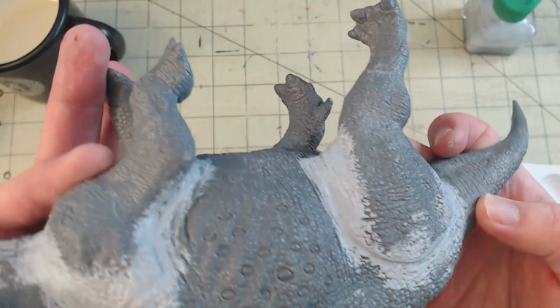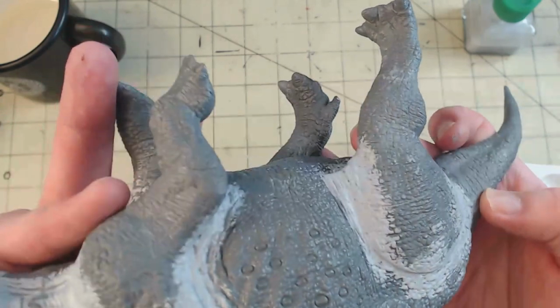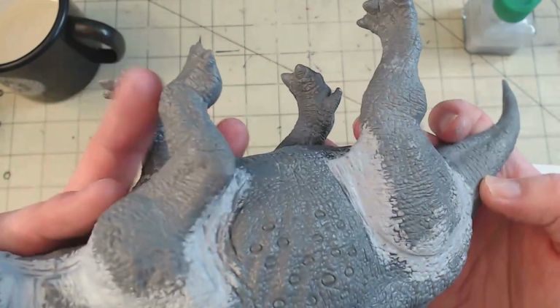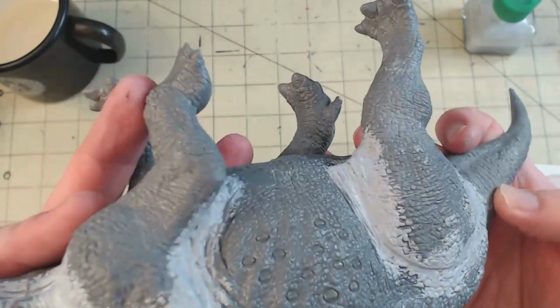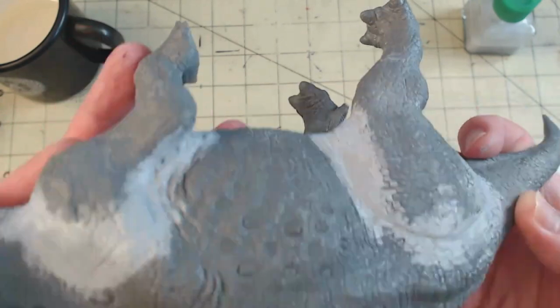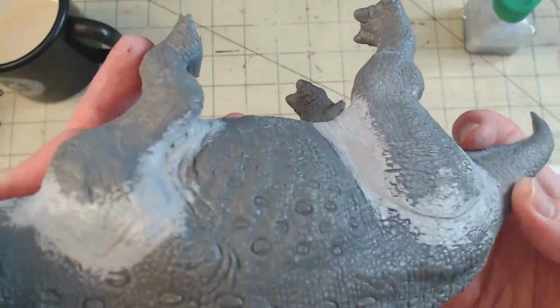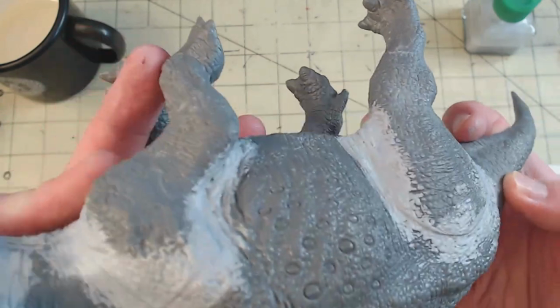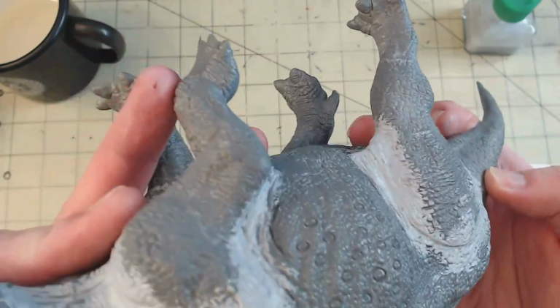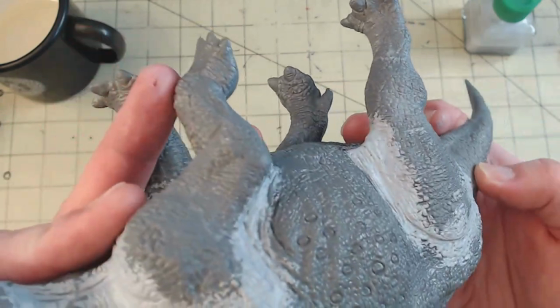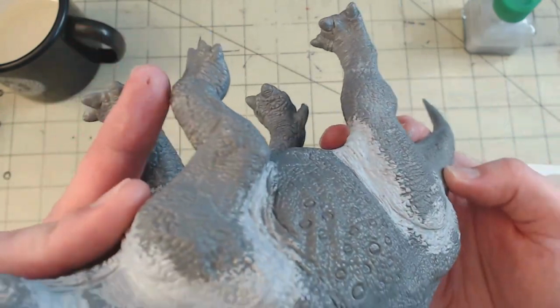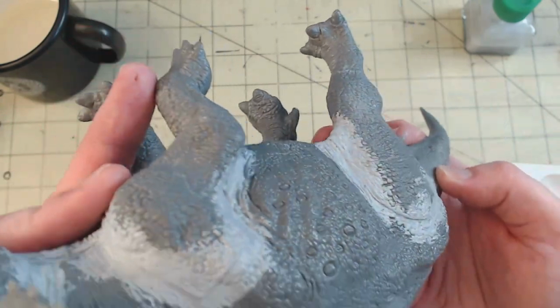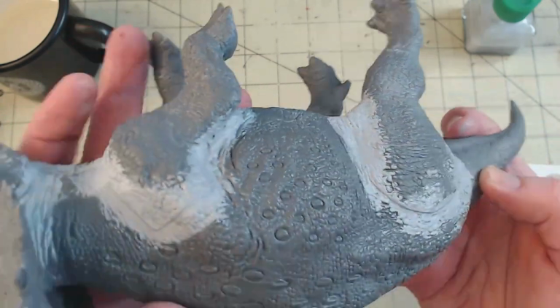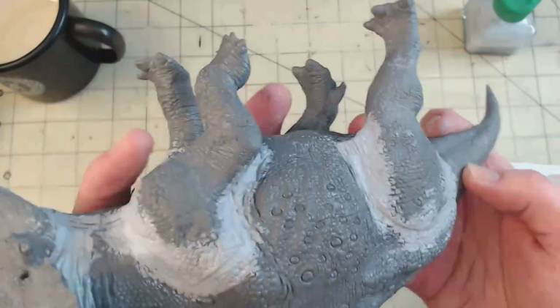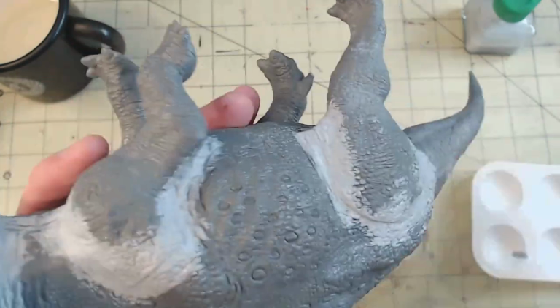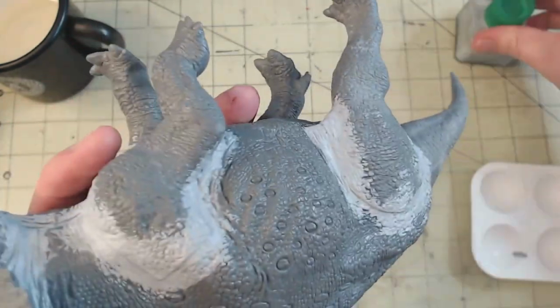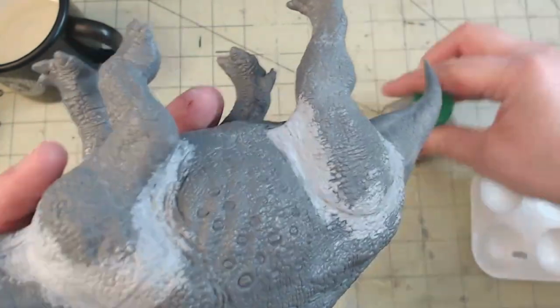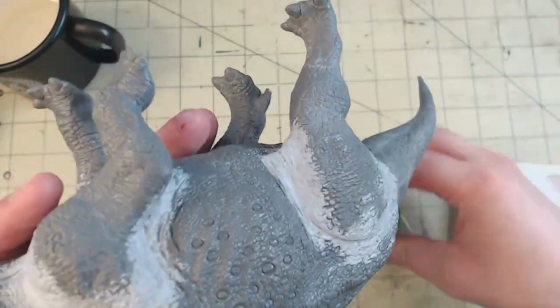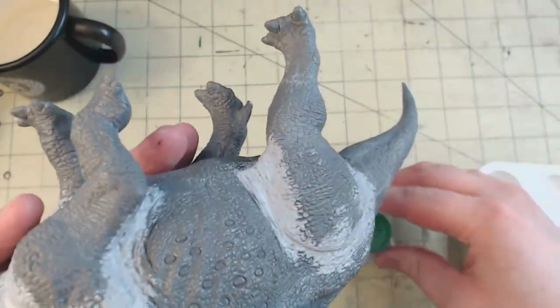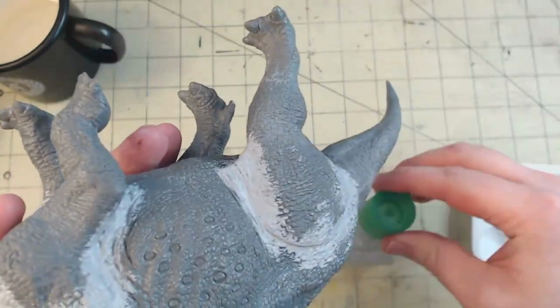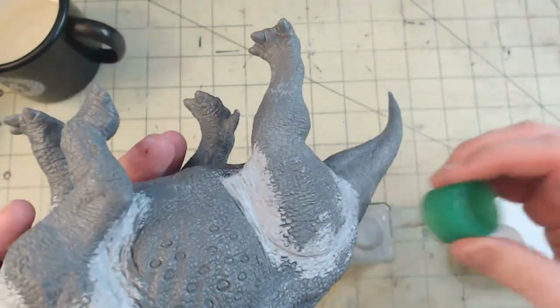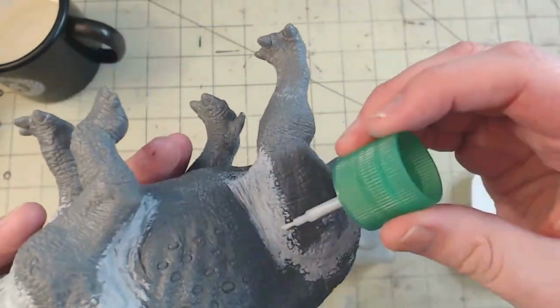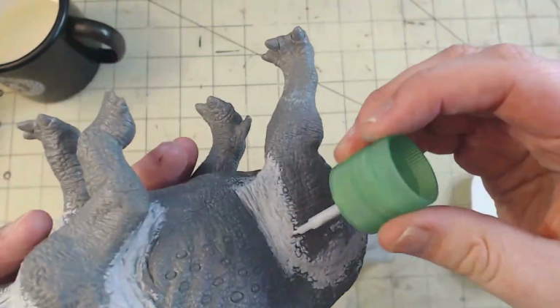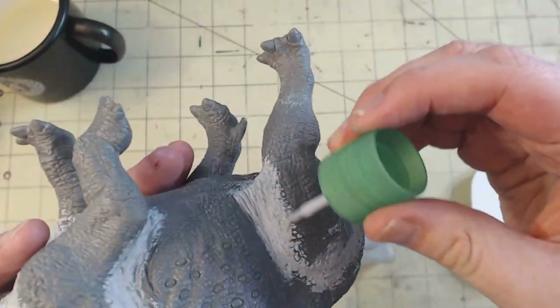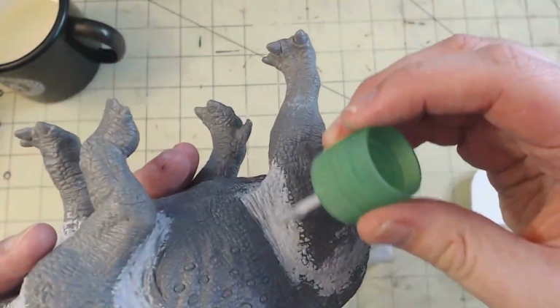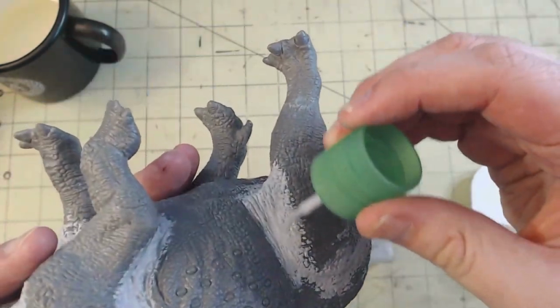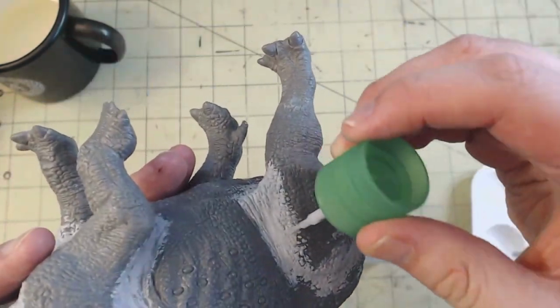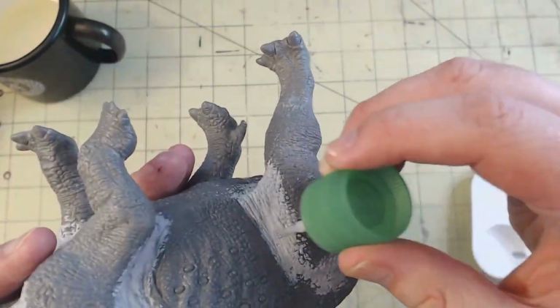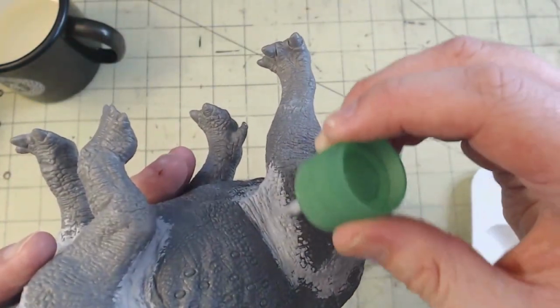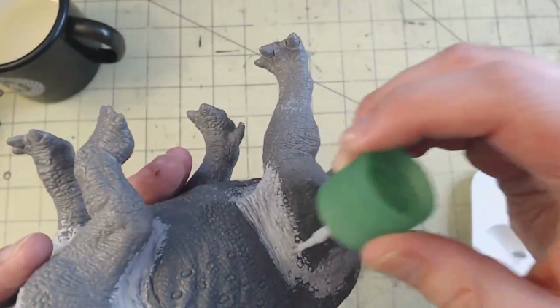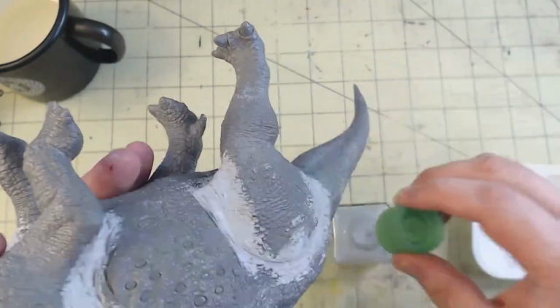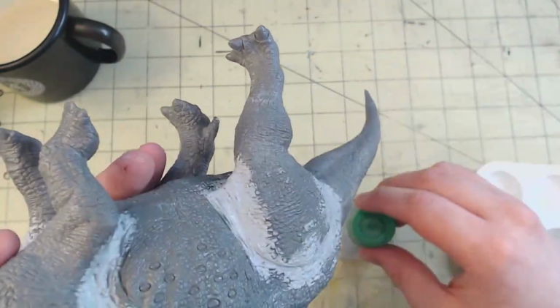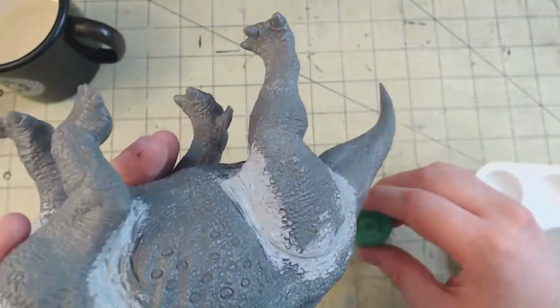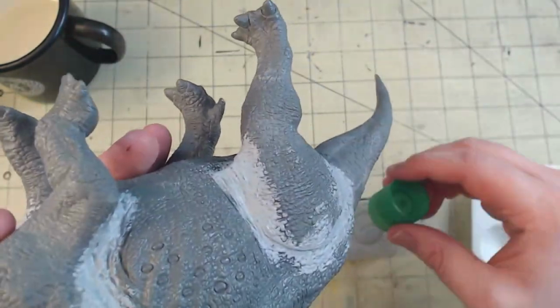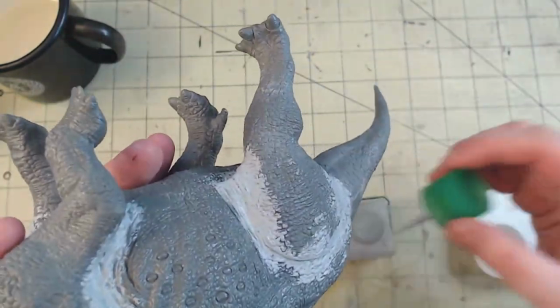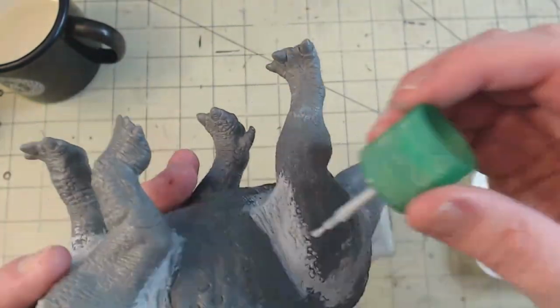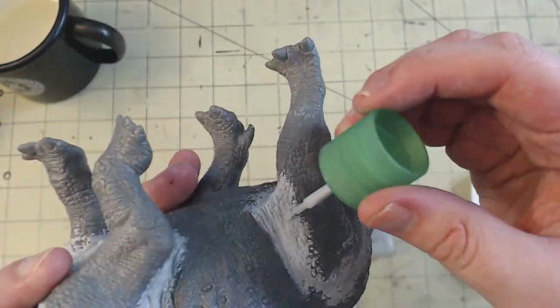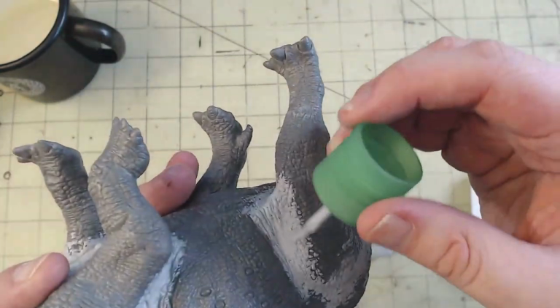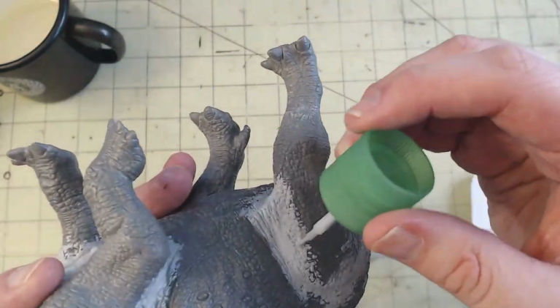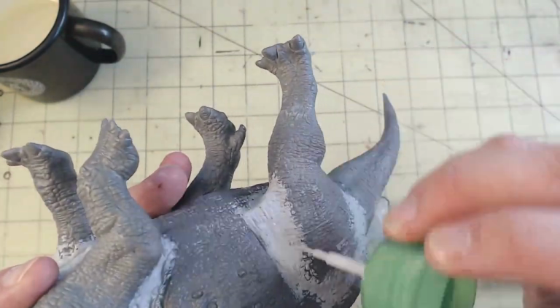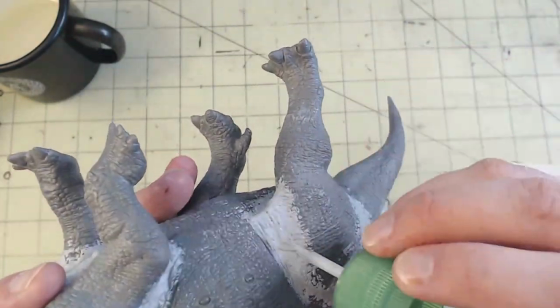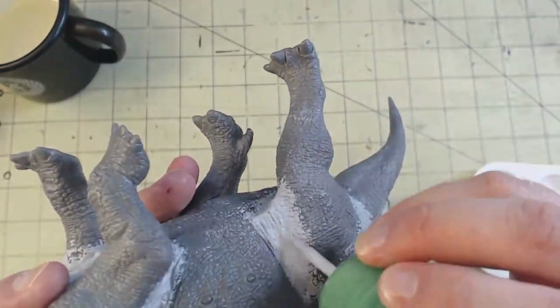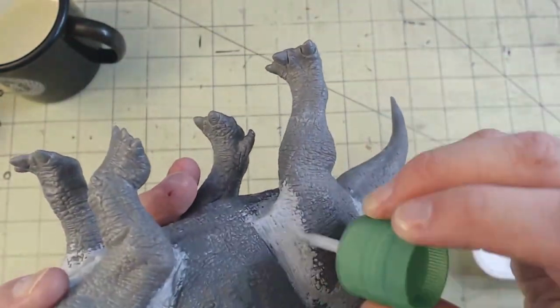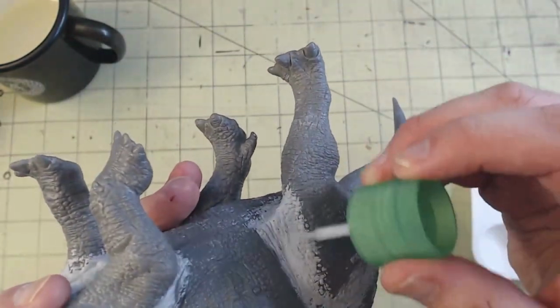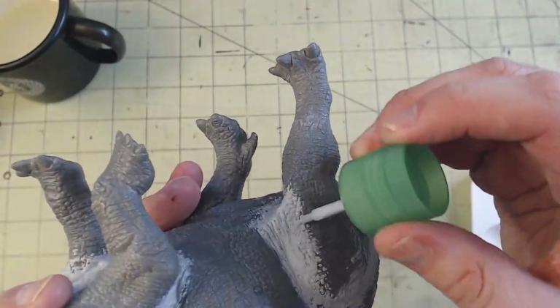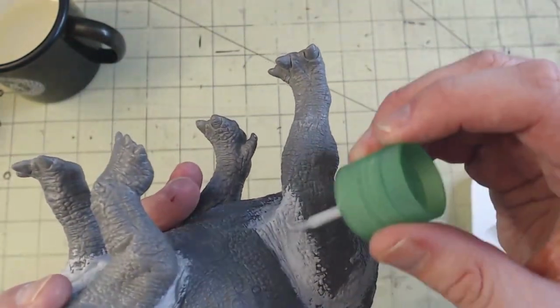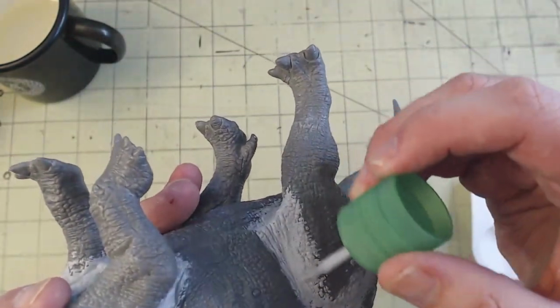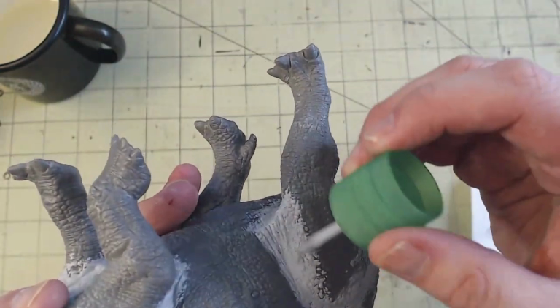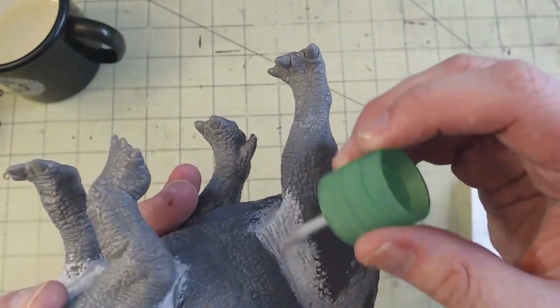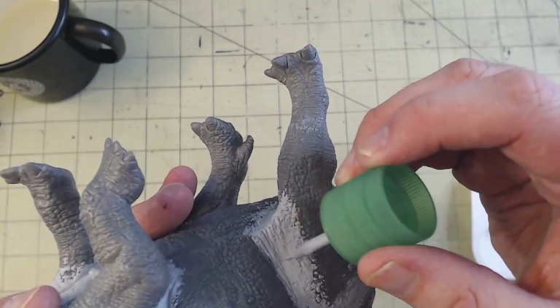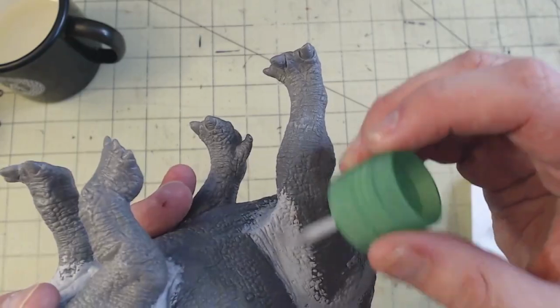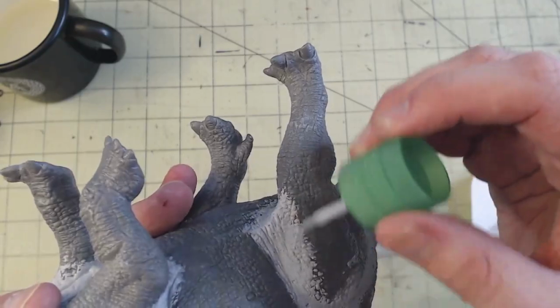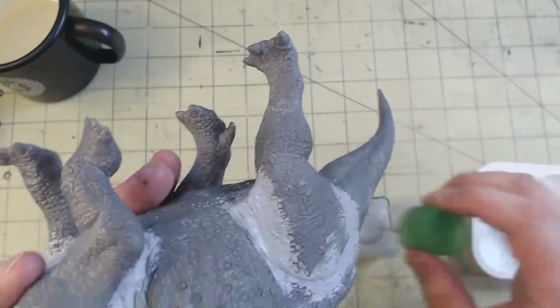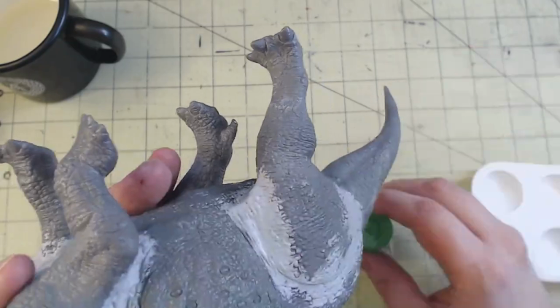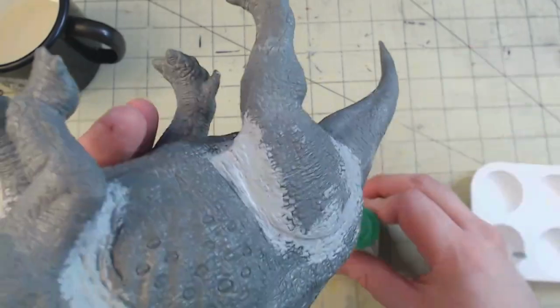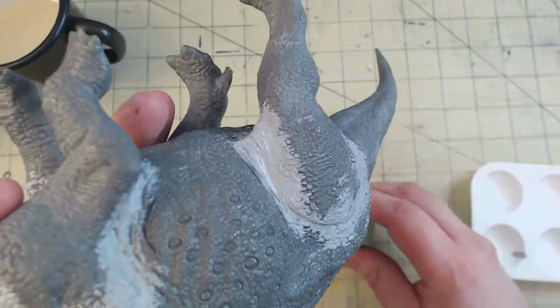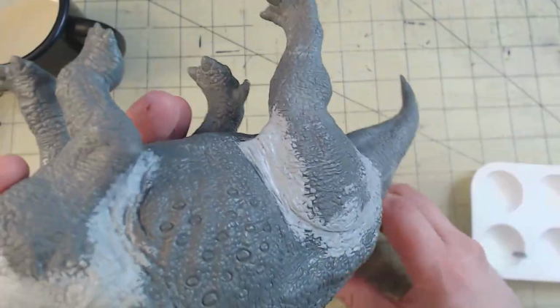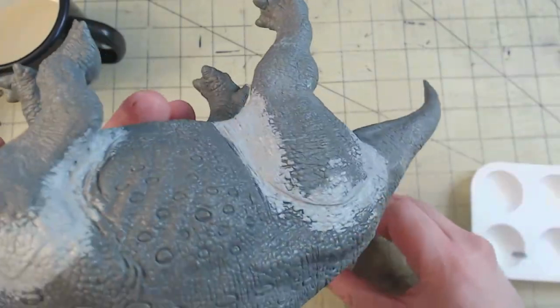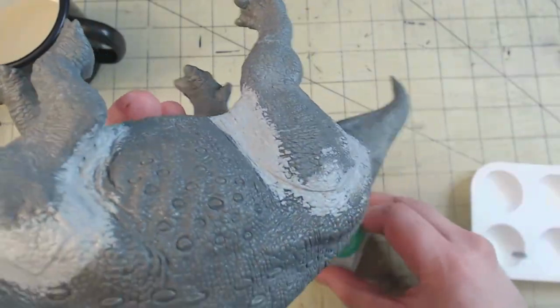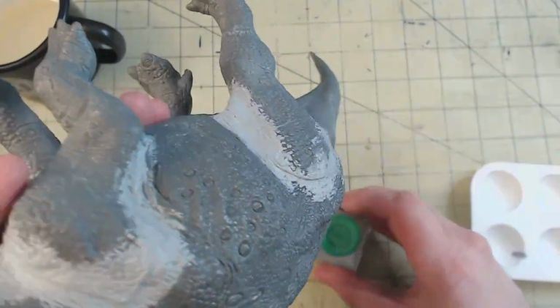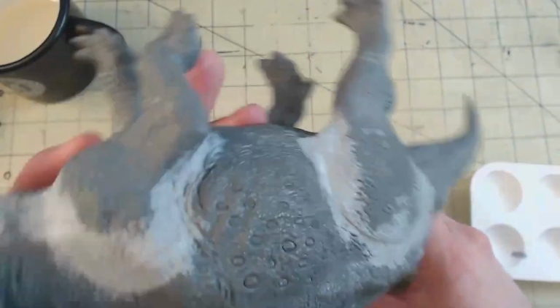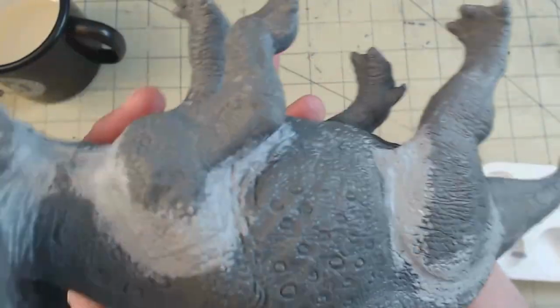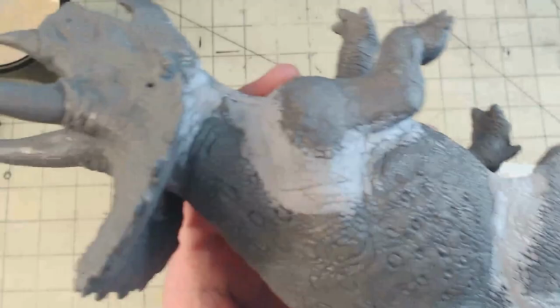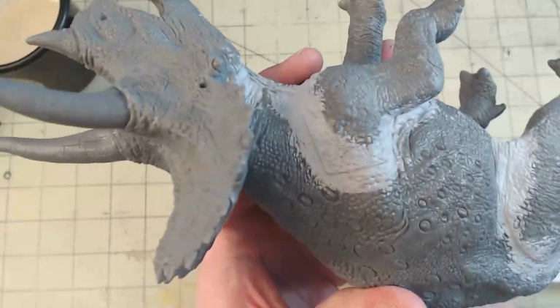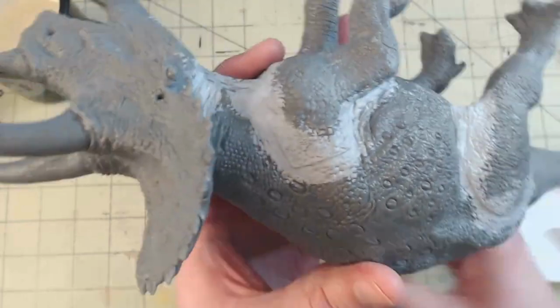By doing it this way, you can skip needing to sand the putty altogether, which is extremely helpful for detailed, organic subjects like this.